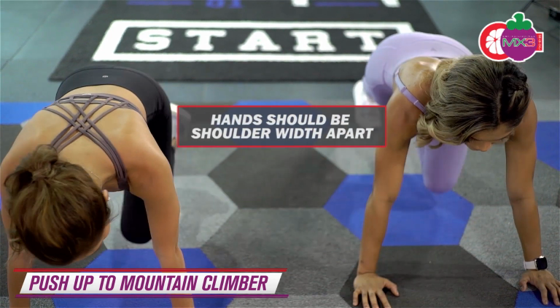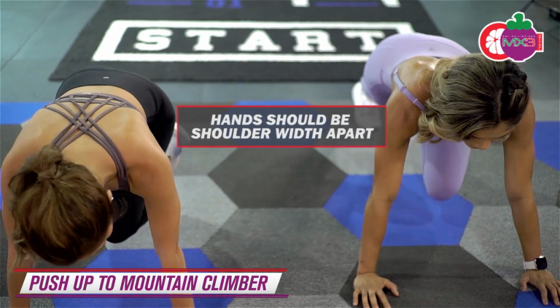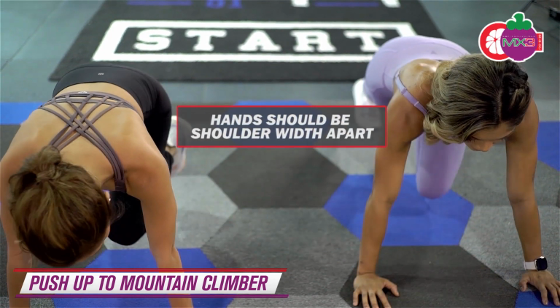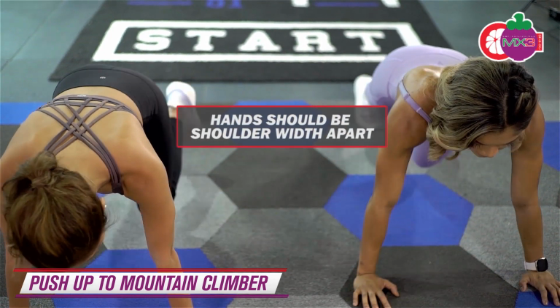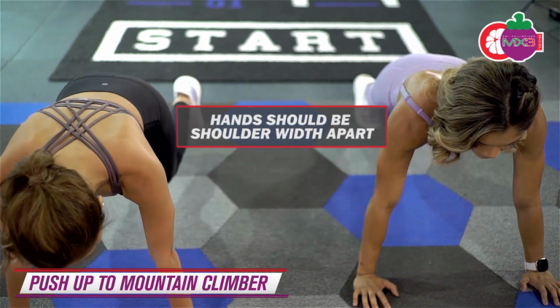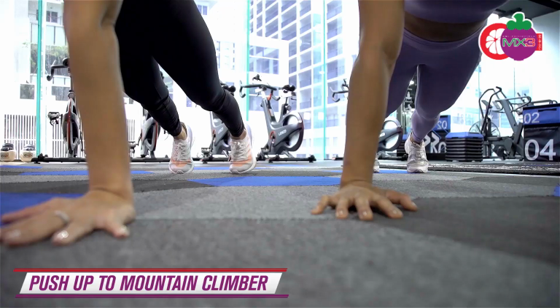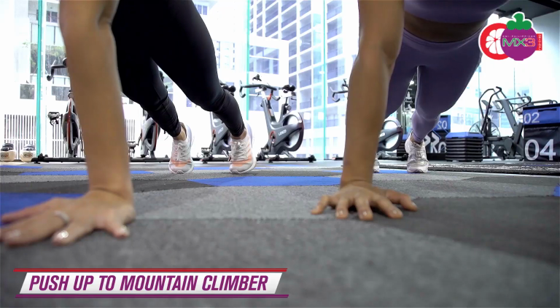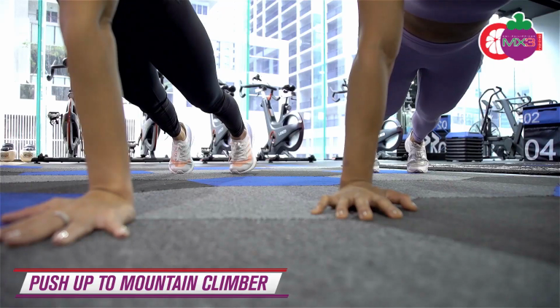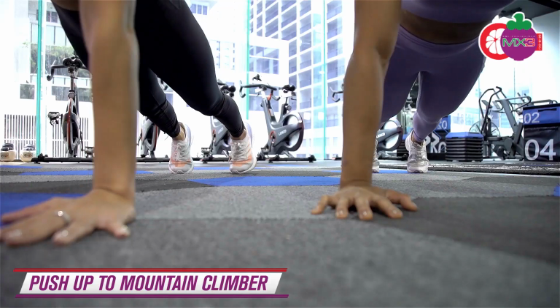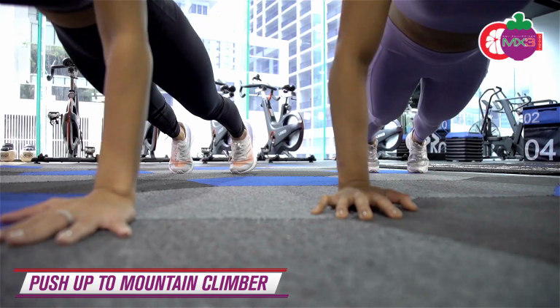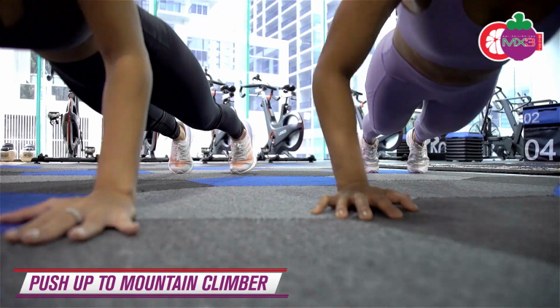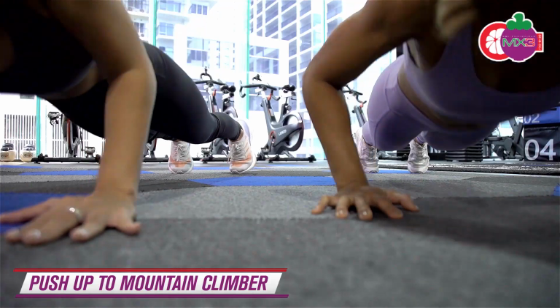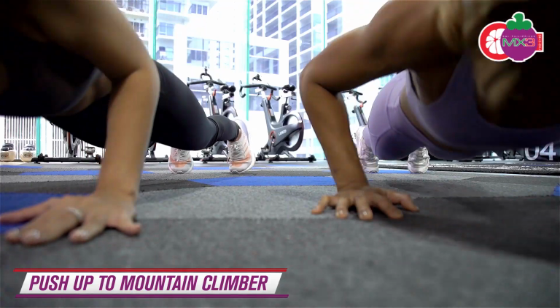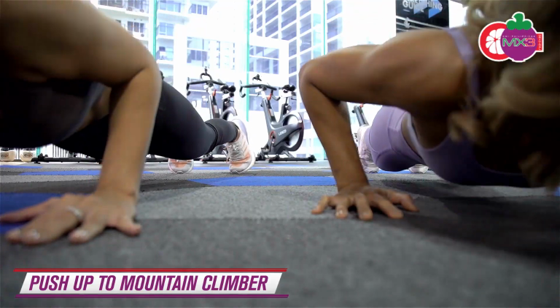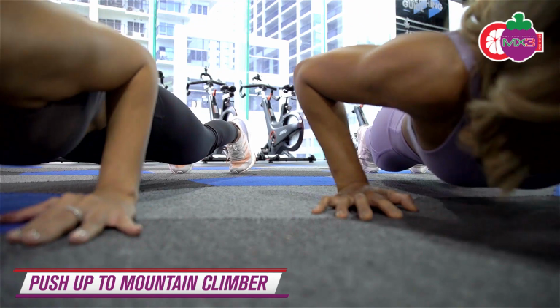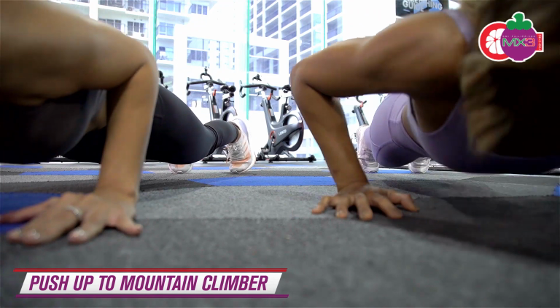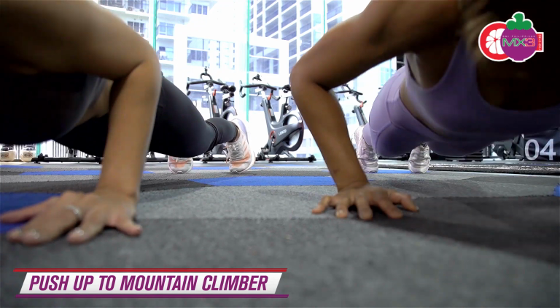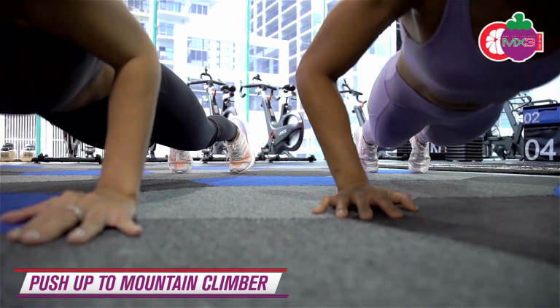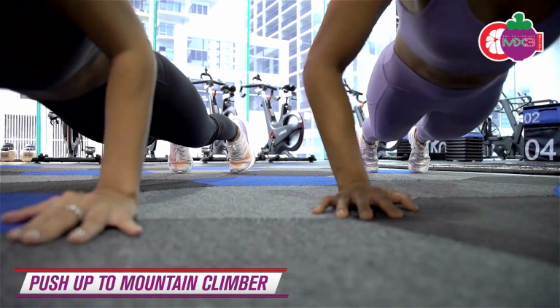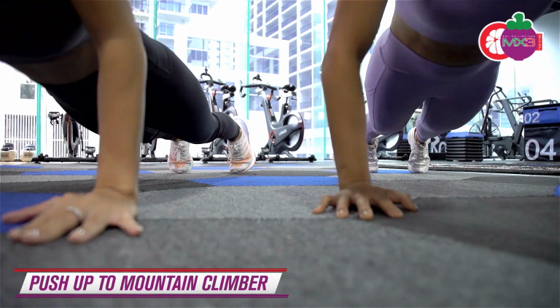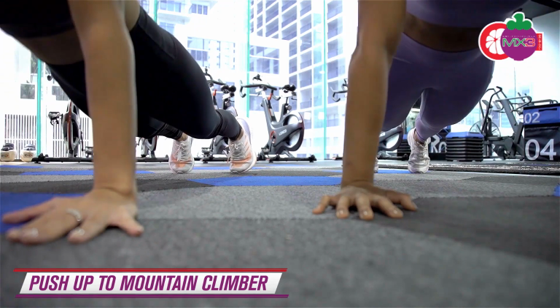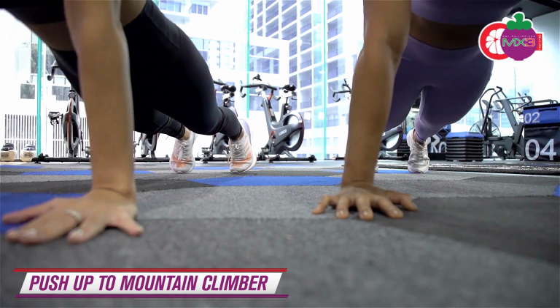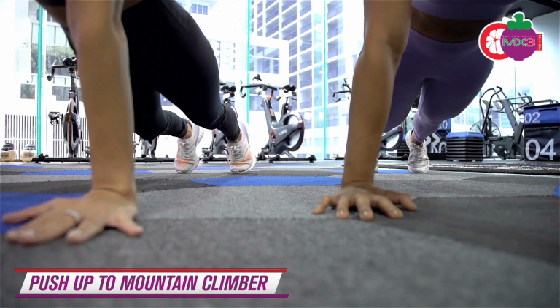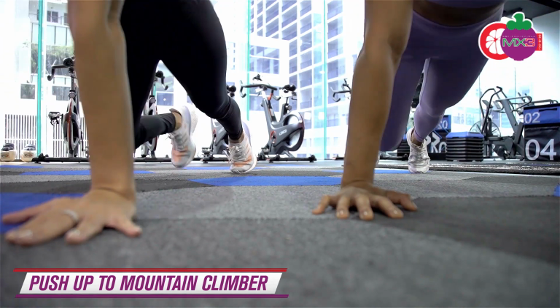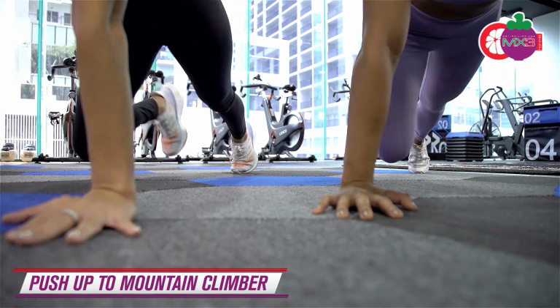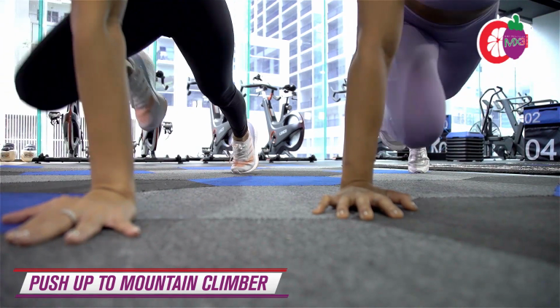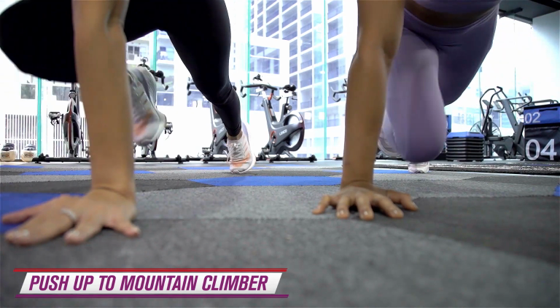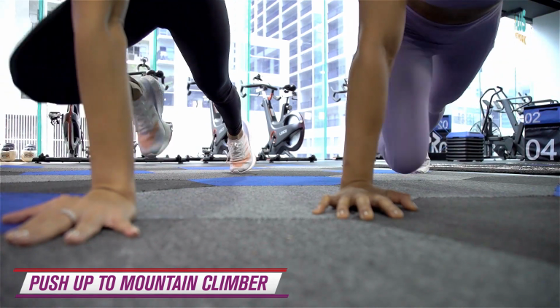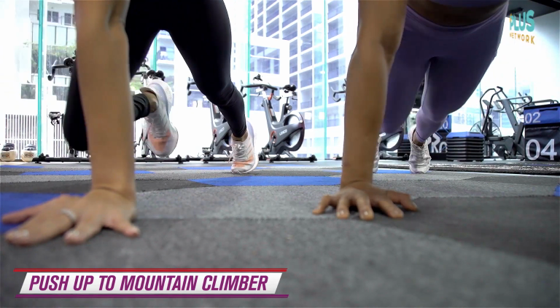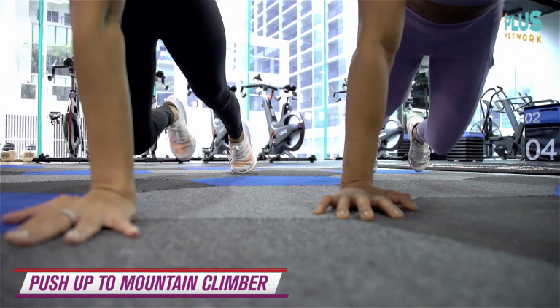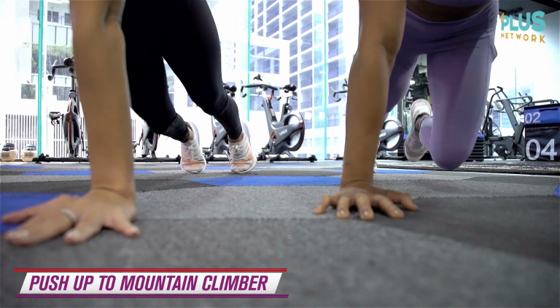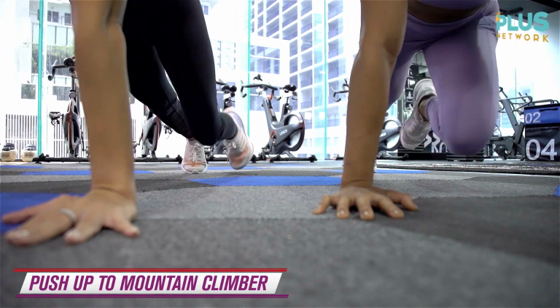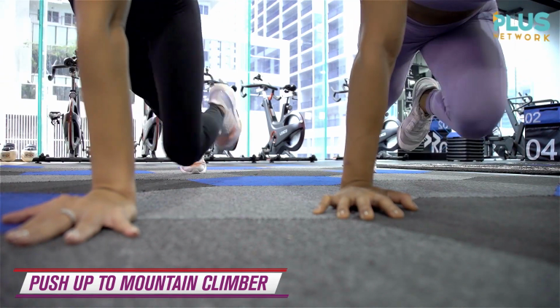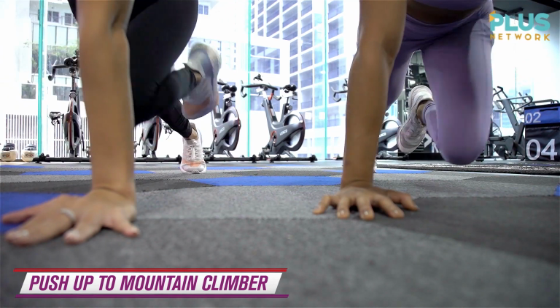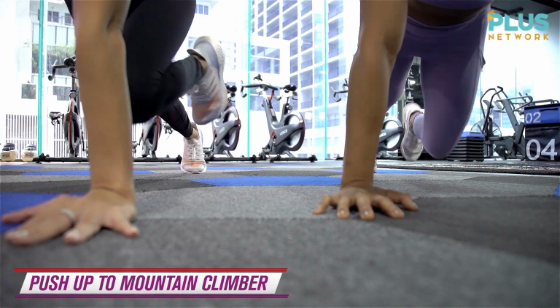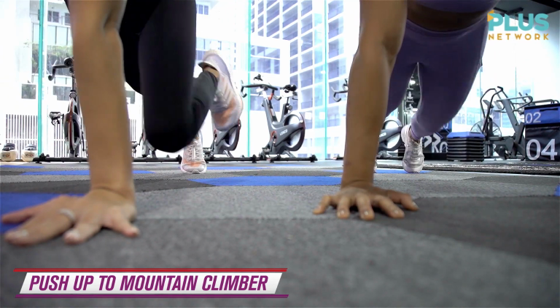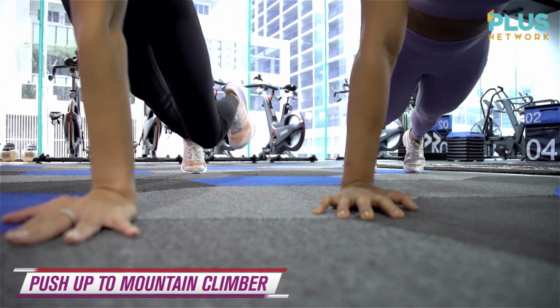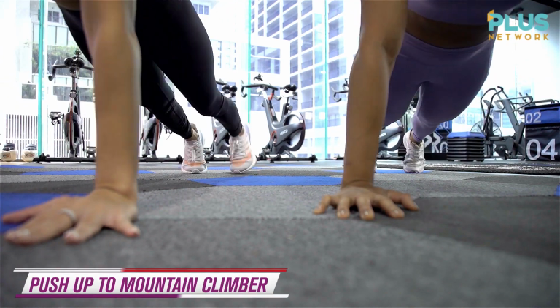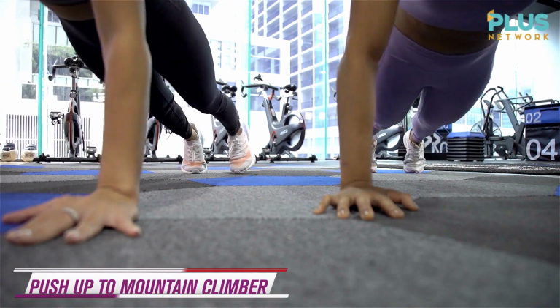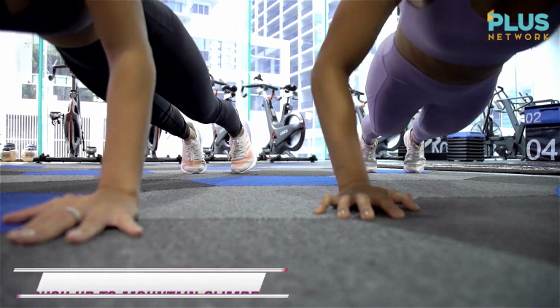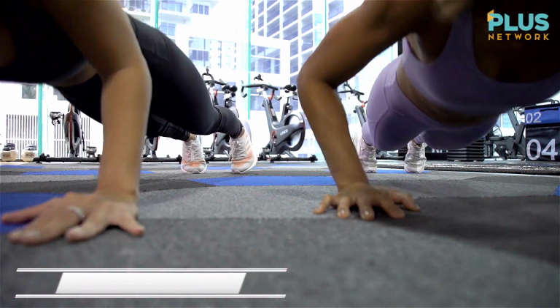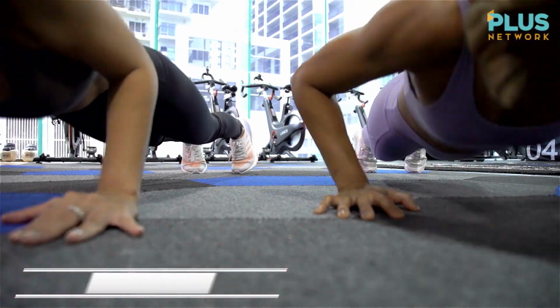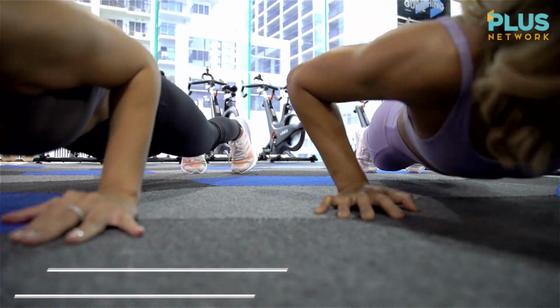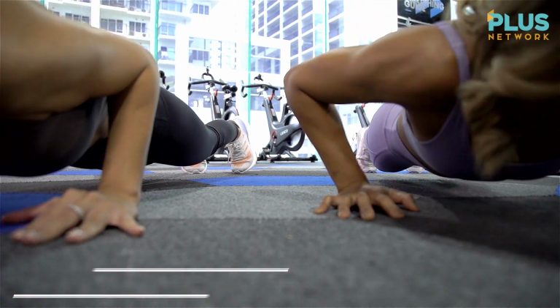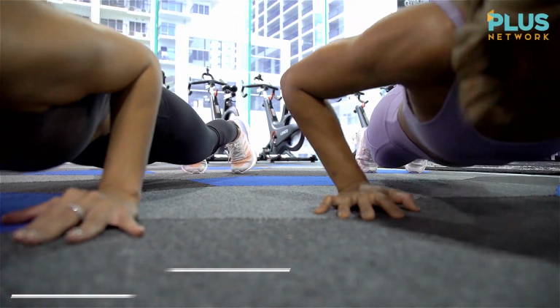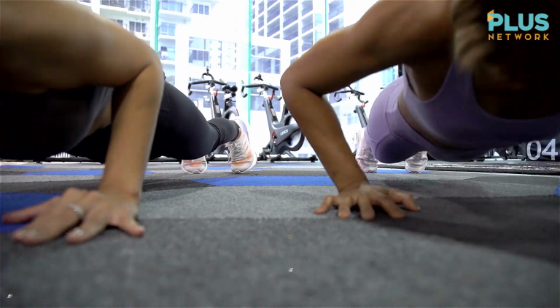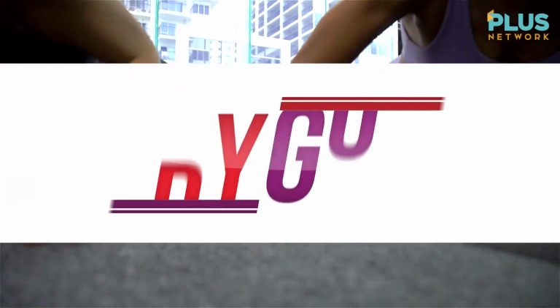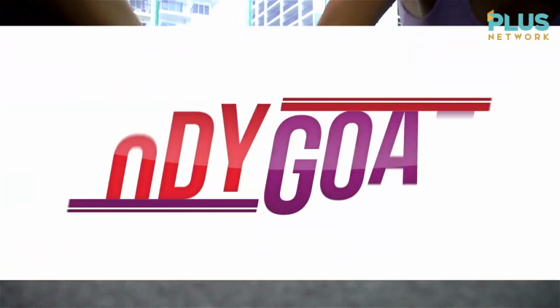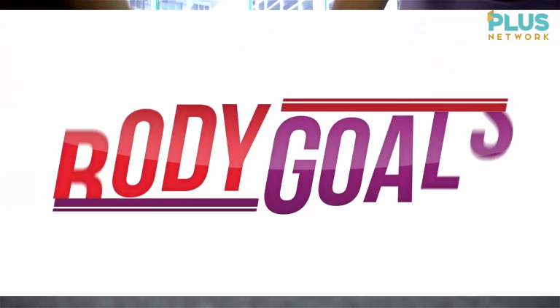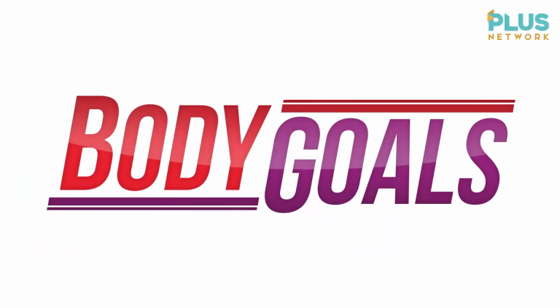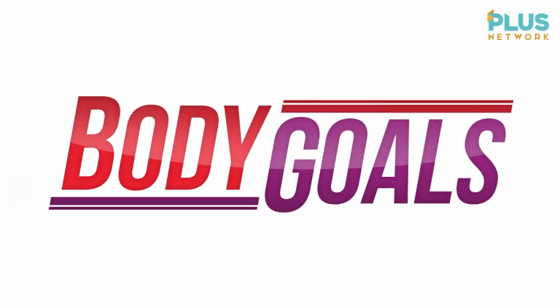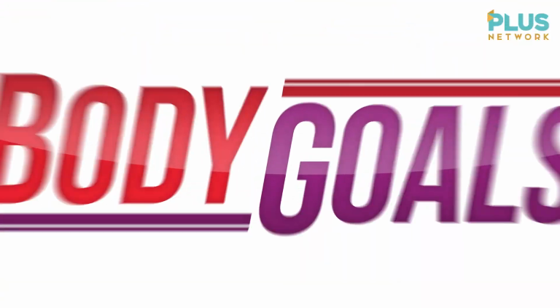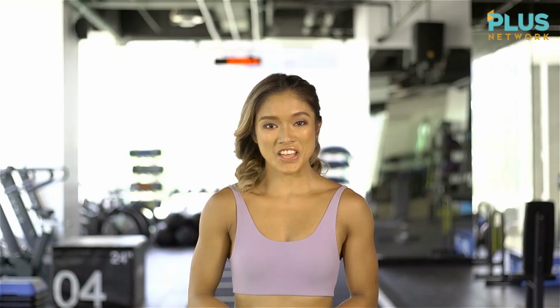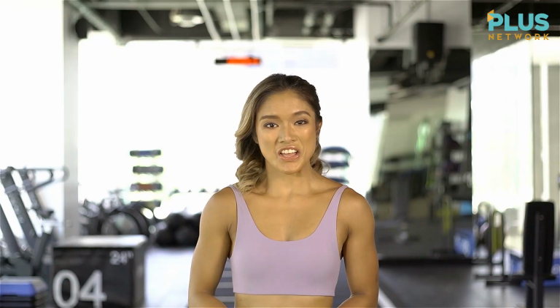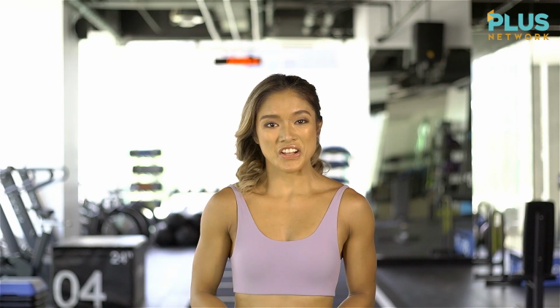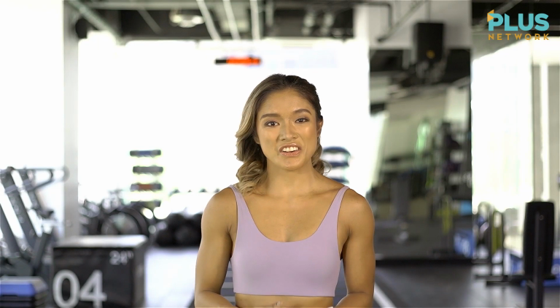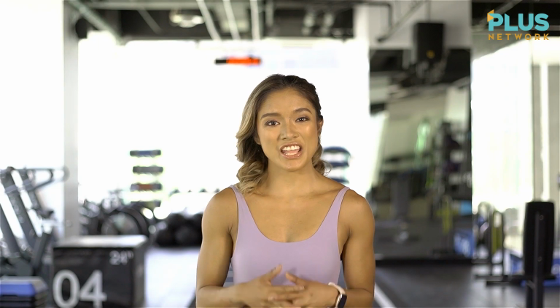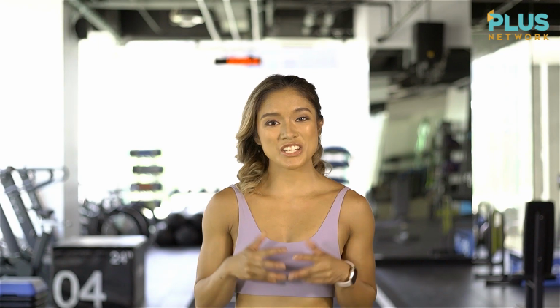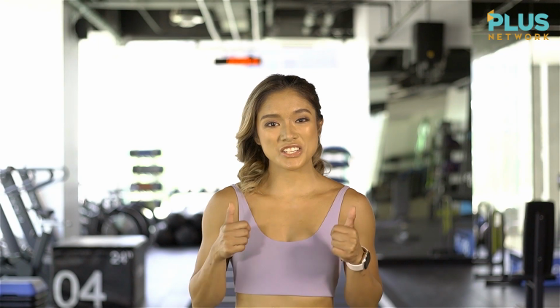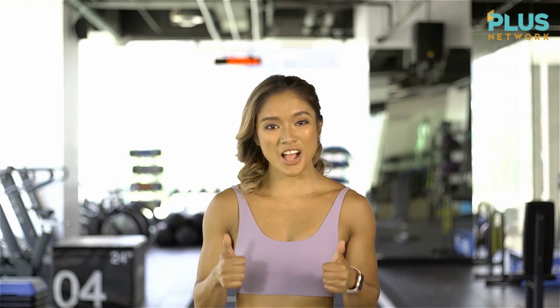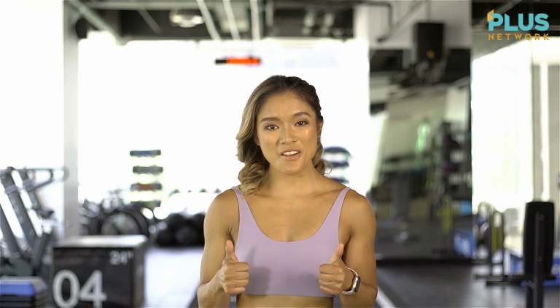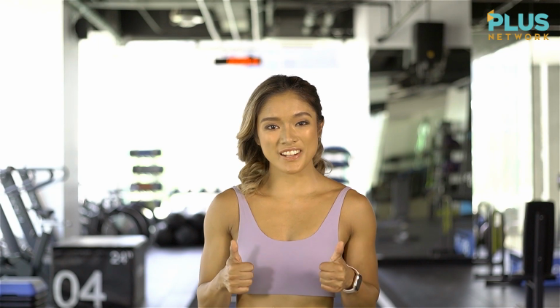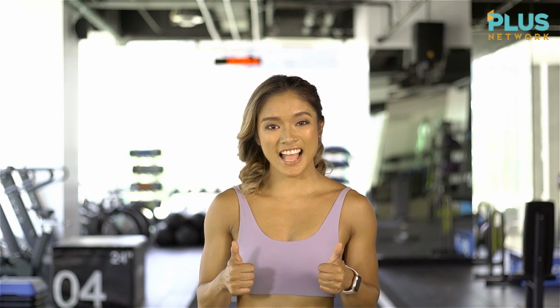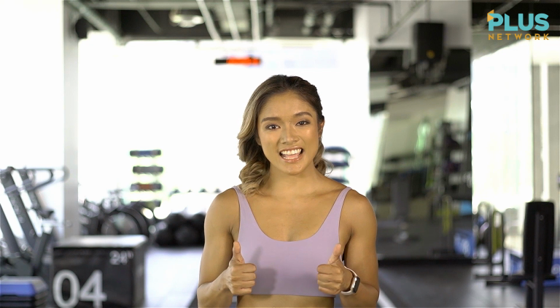For this workout, you can do this for 3 to 5 rounds at your own pace, at your own time. Great job, guys.